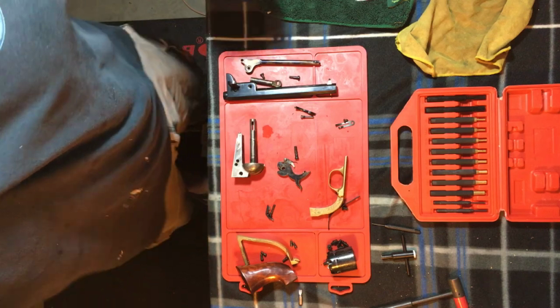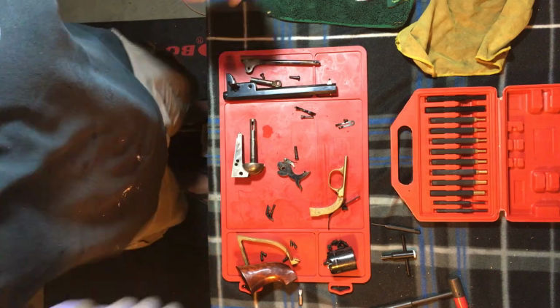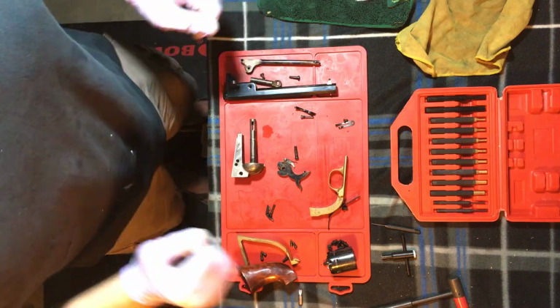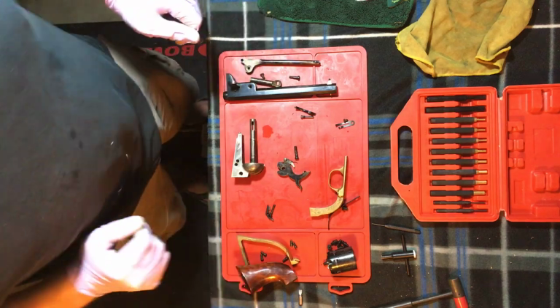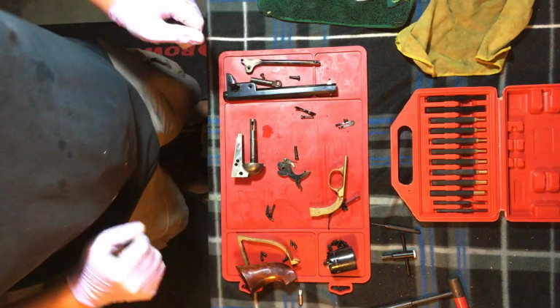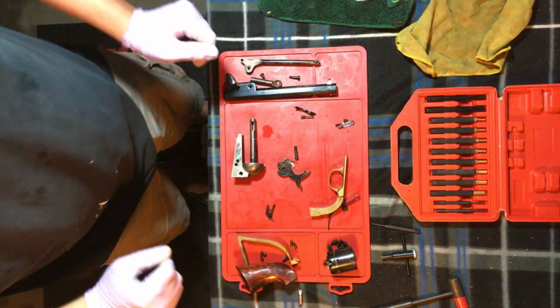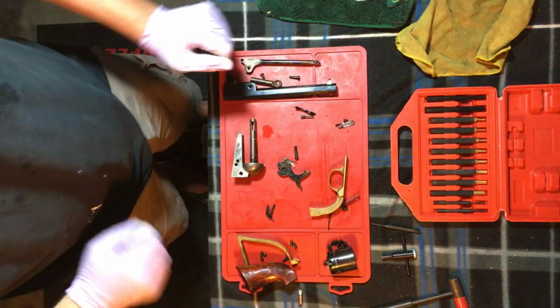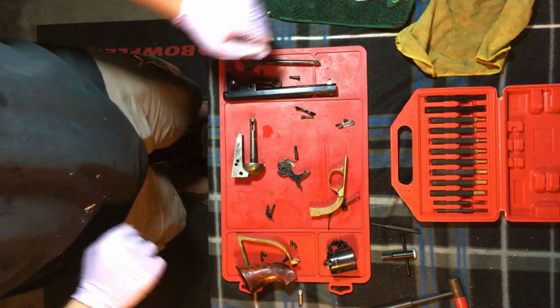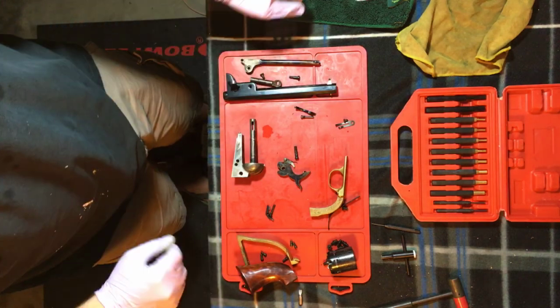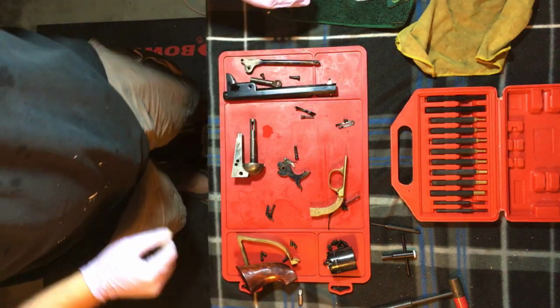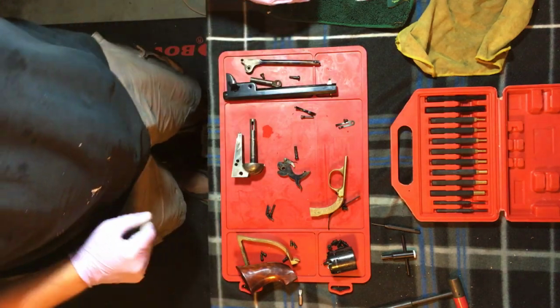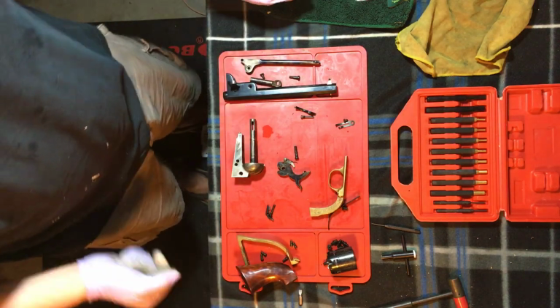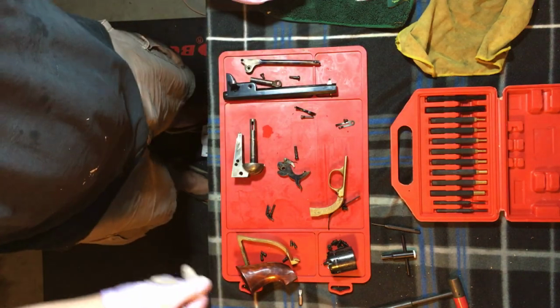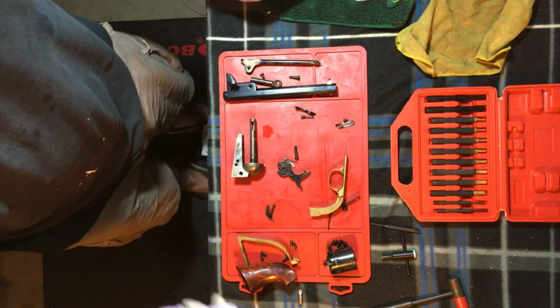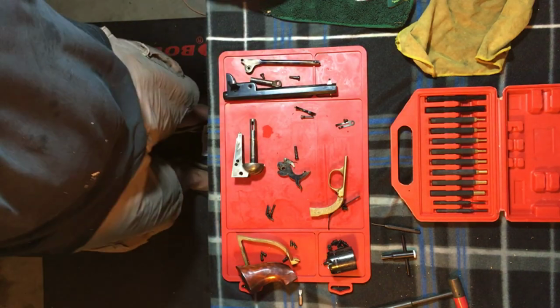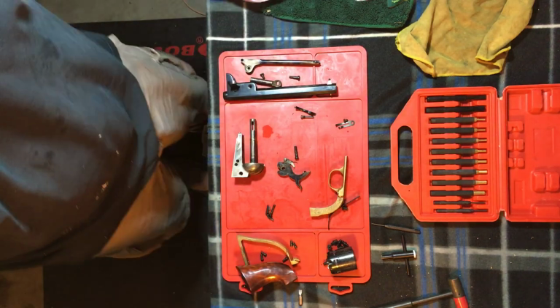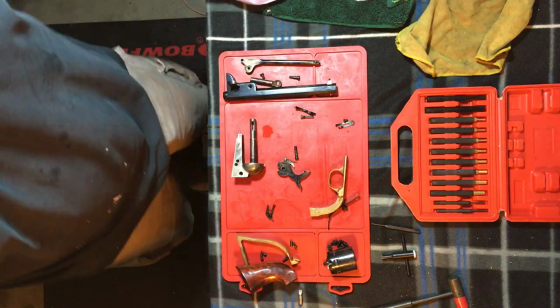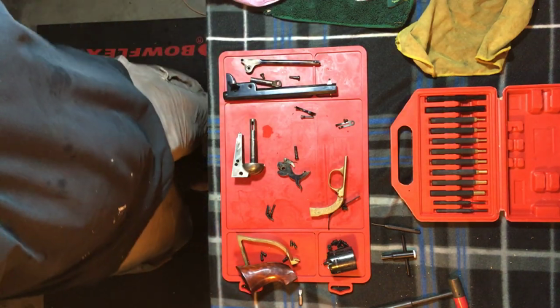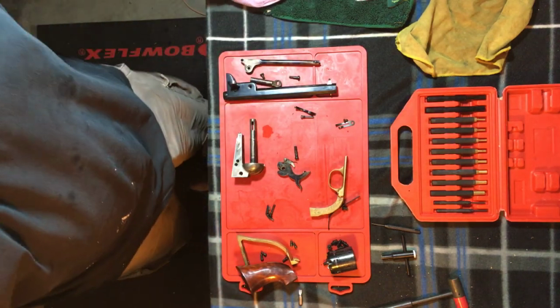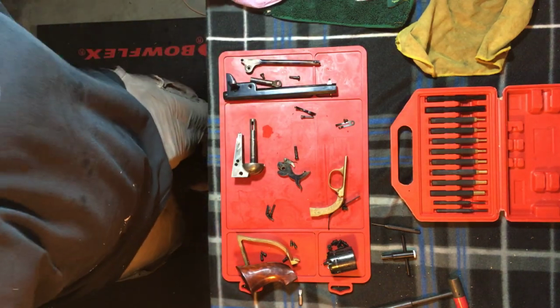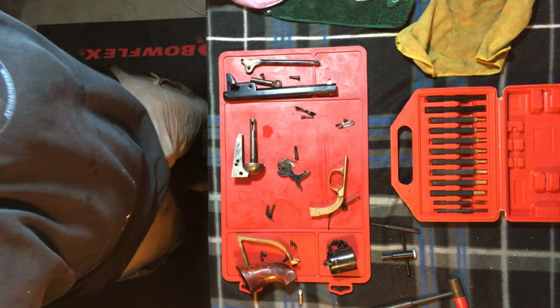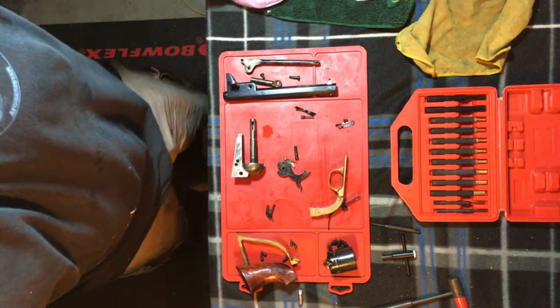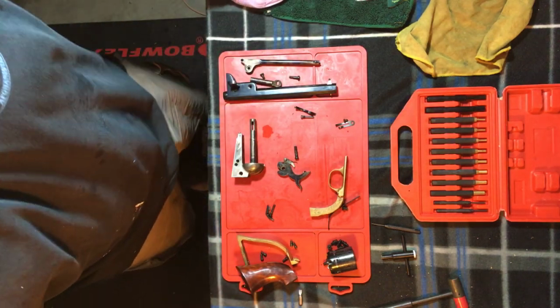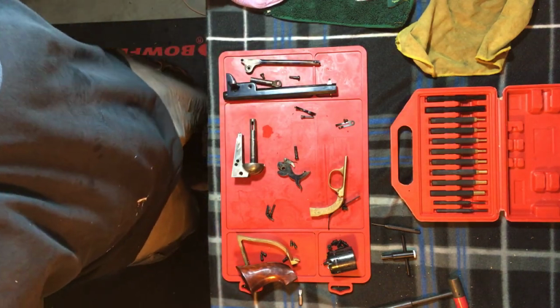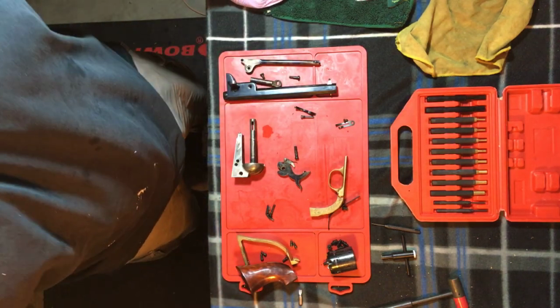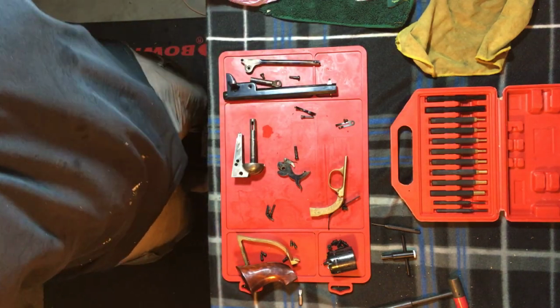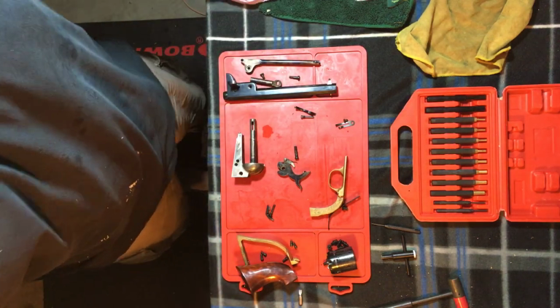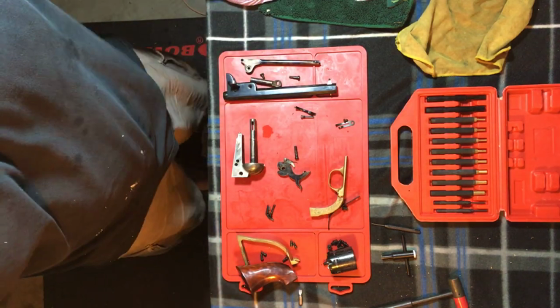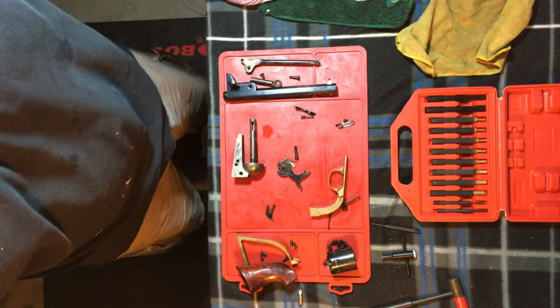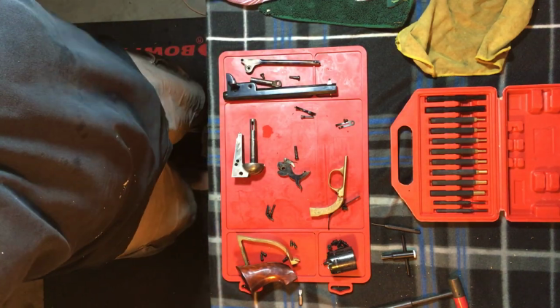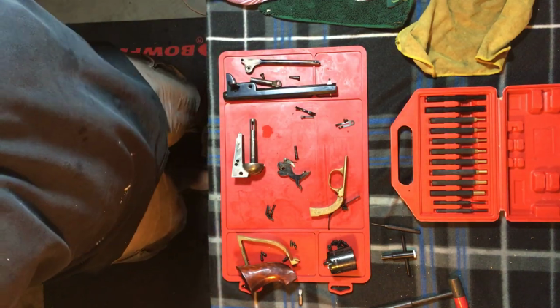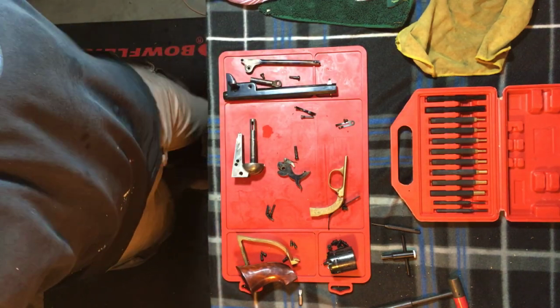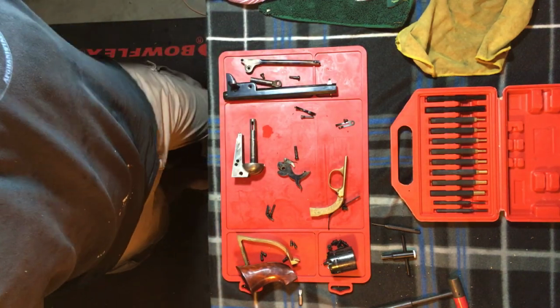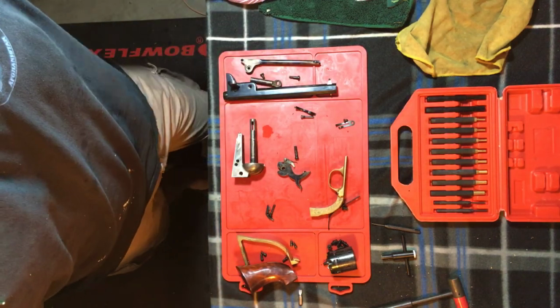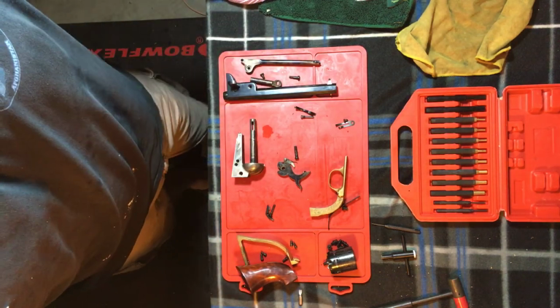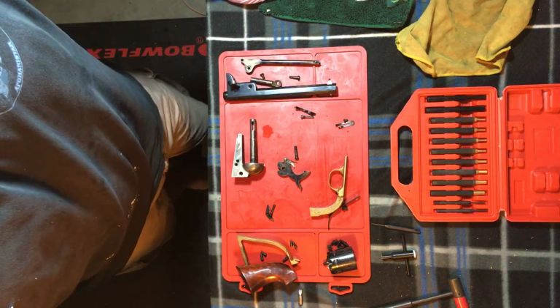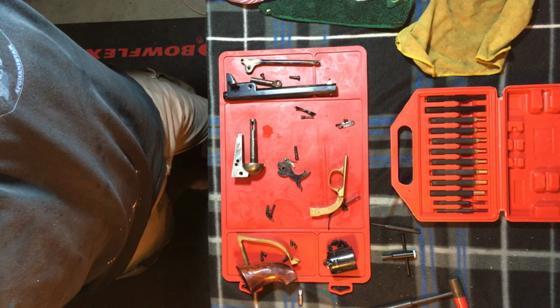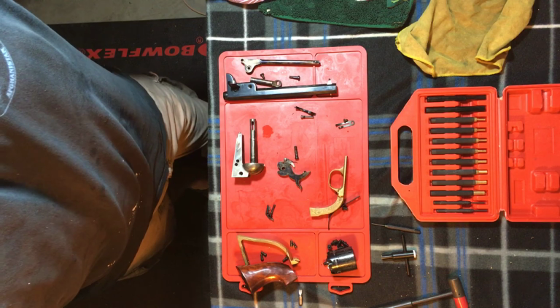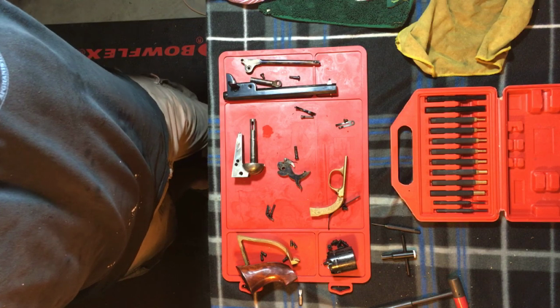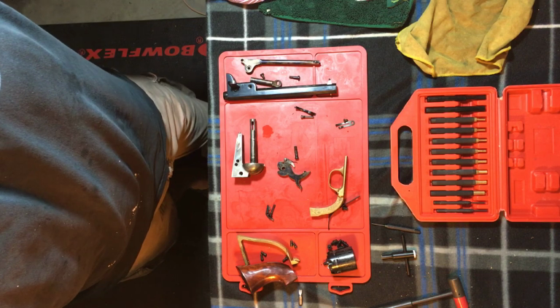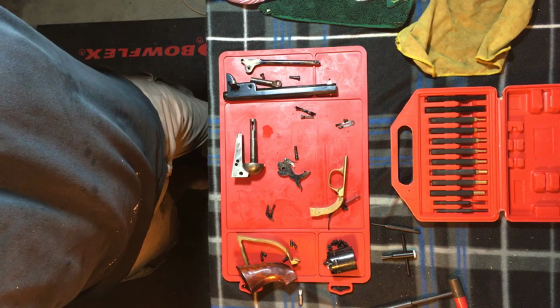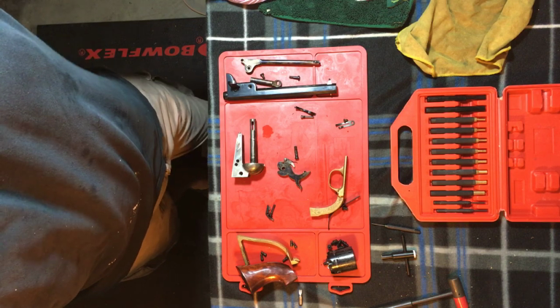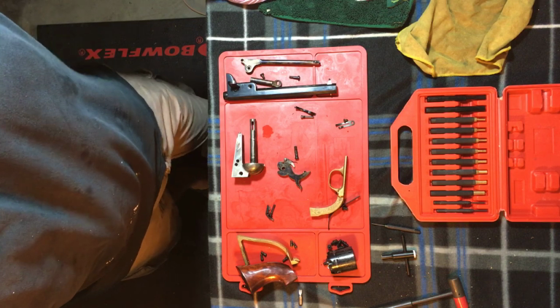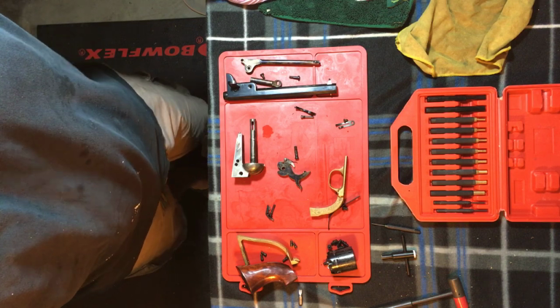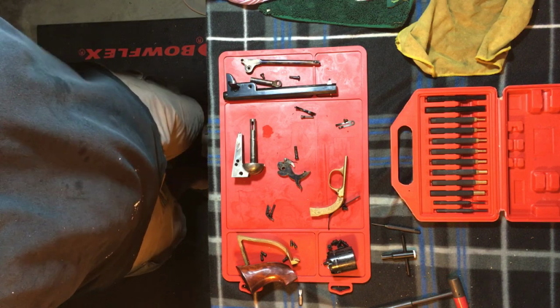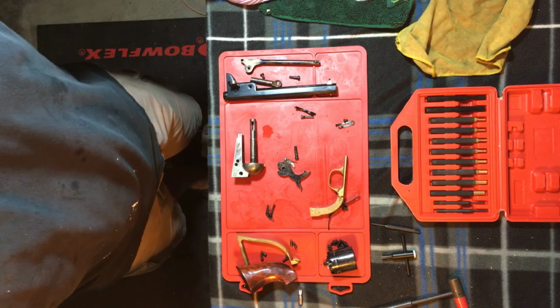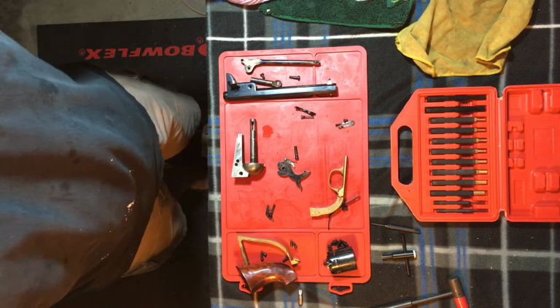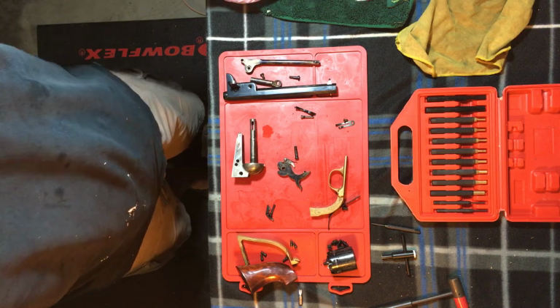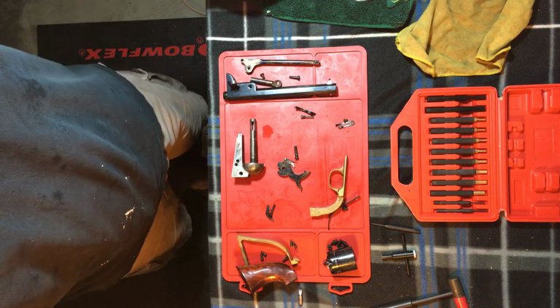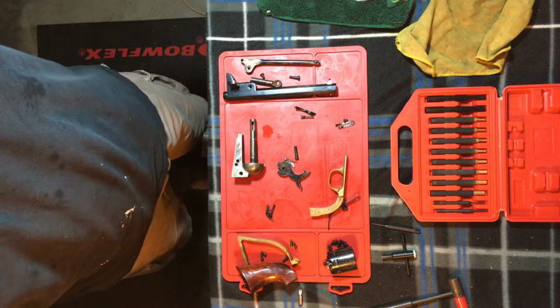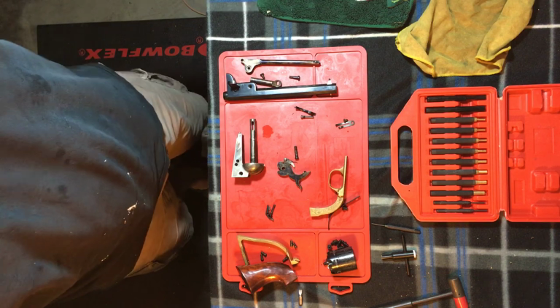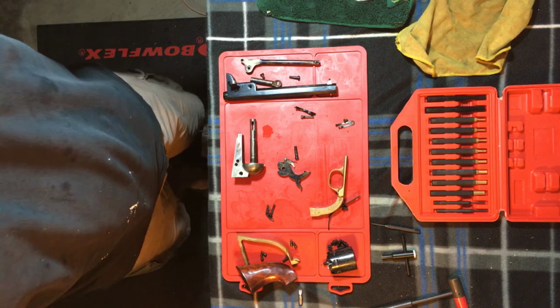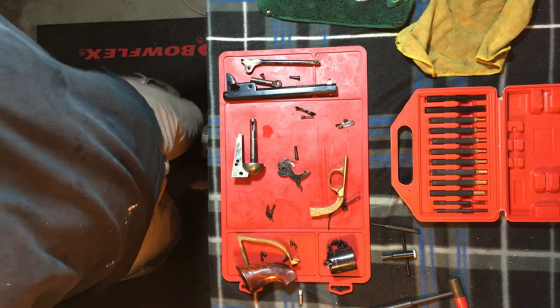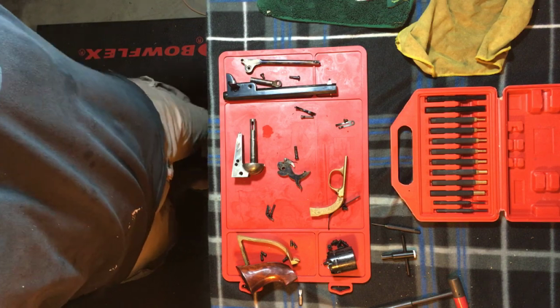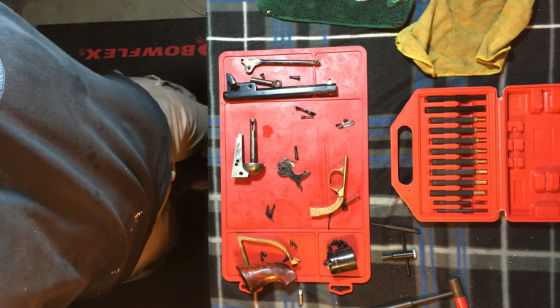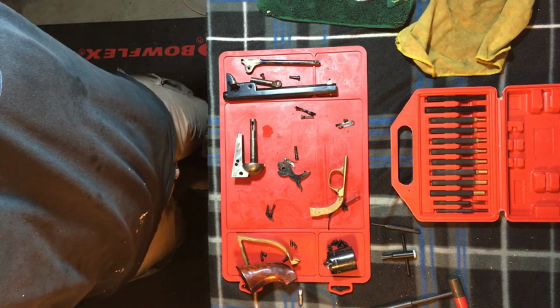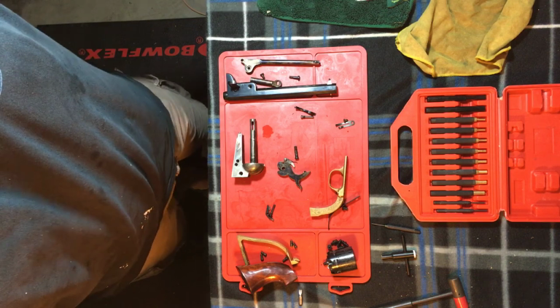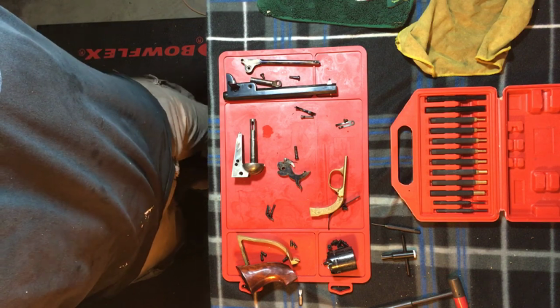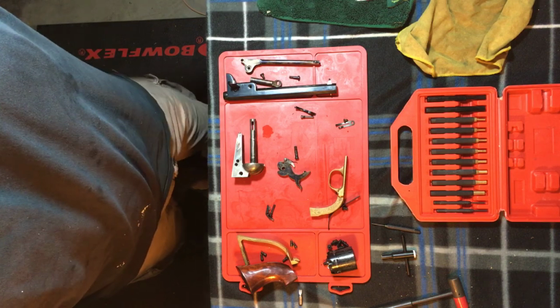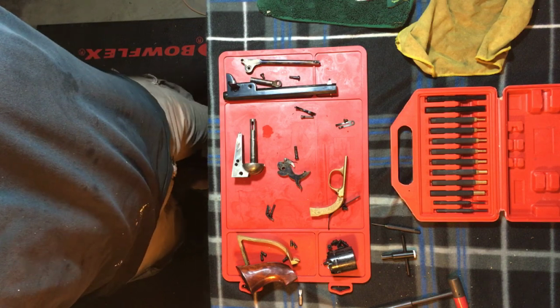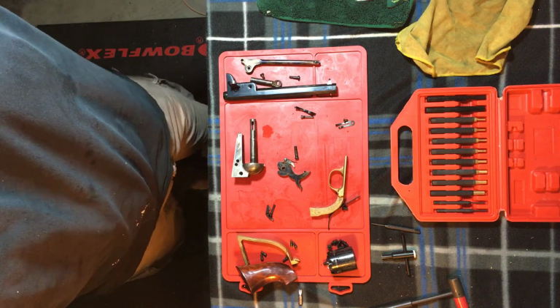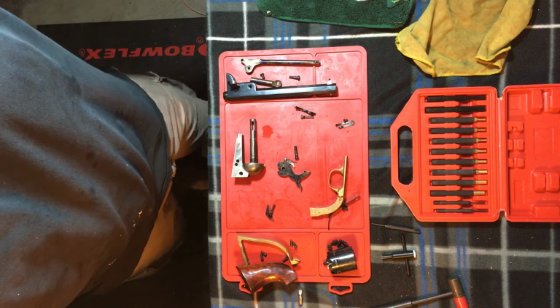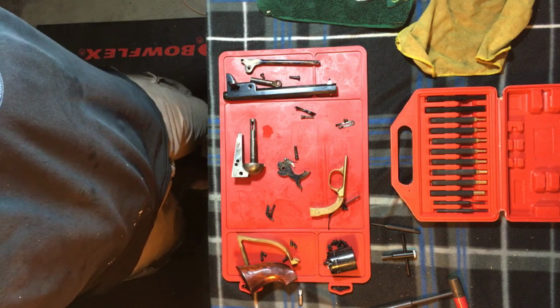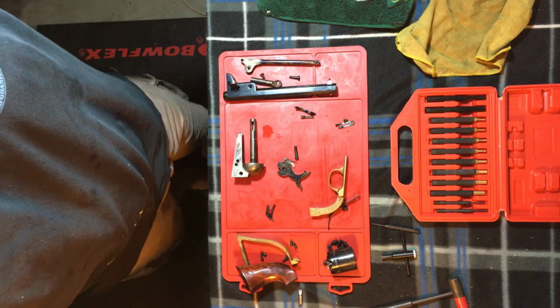Good evening, YouTube. Have you ever wondered how to reassemble an 1851 Navy? Well, that's what I'm actually going to do in this video.